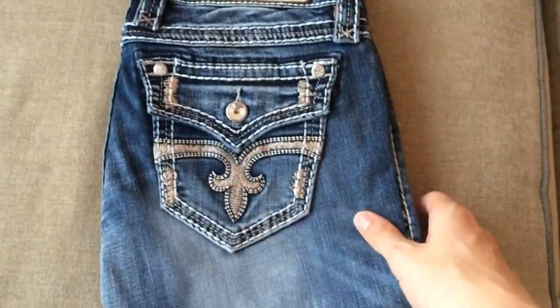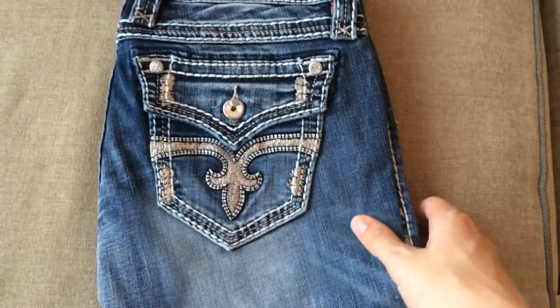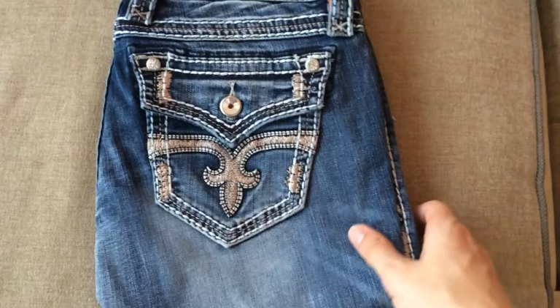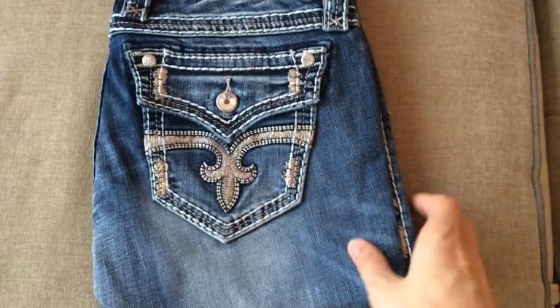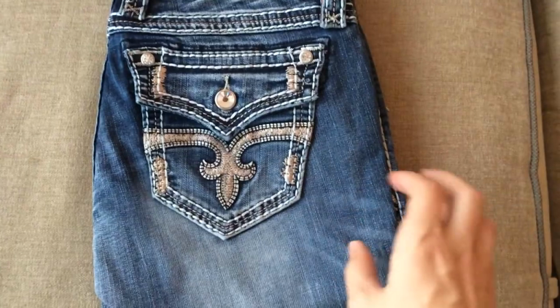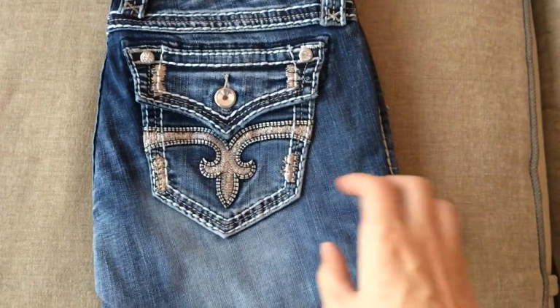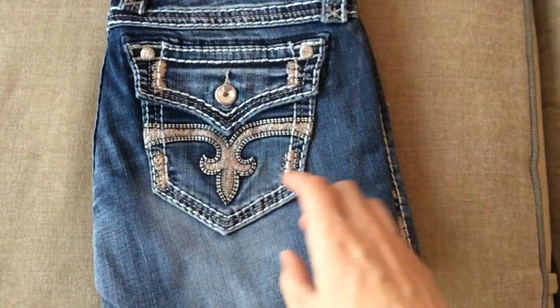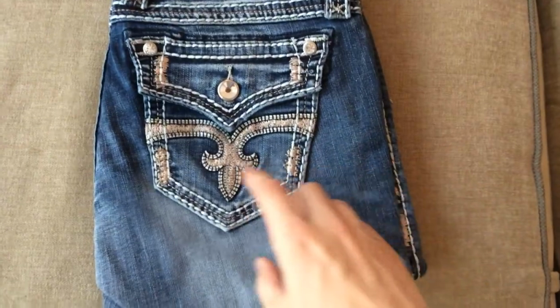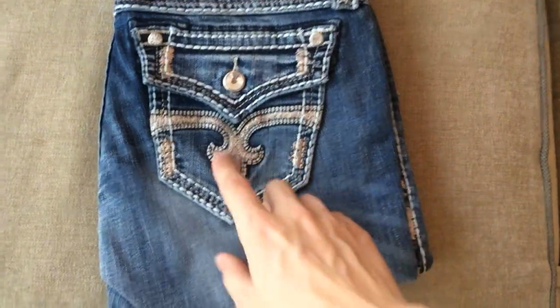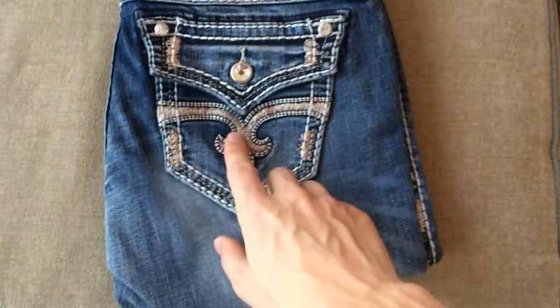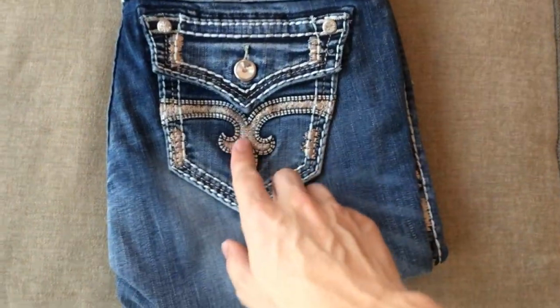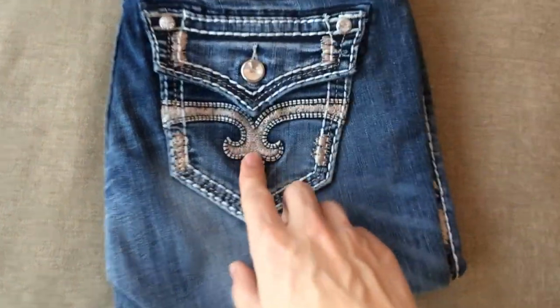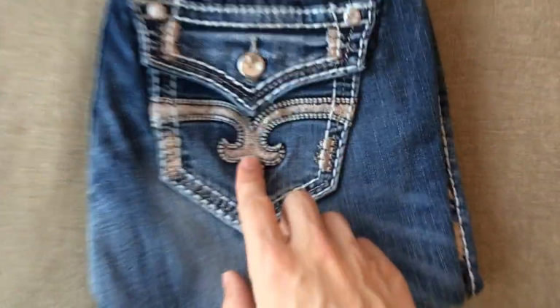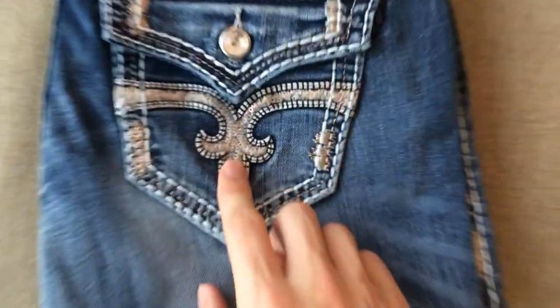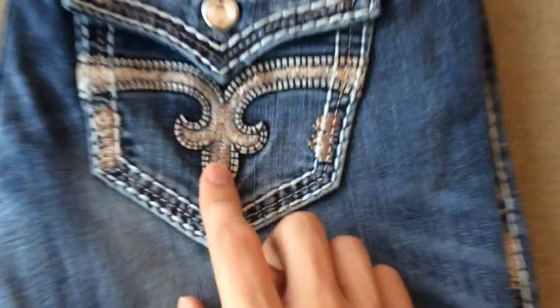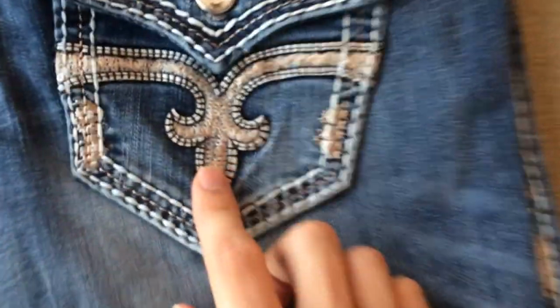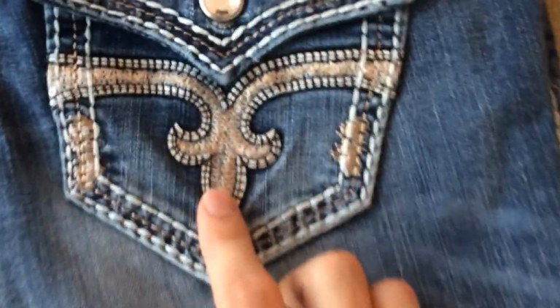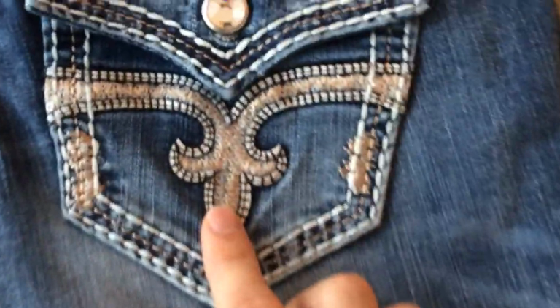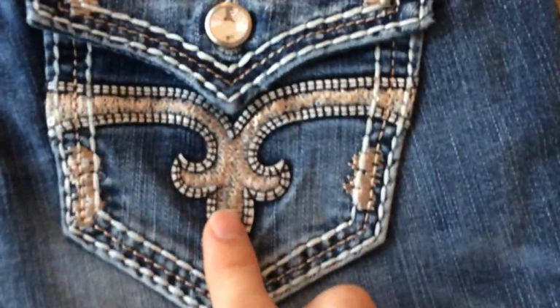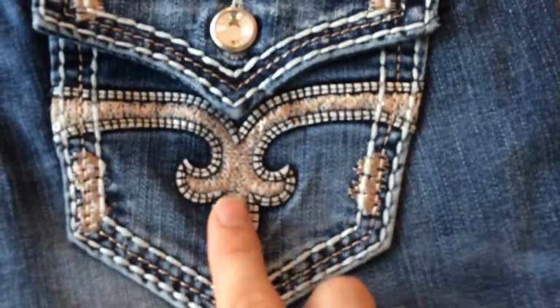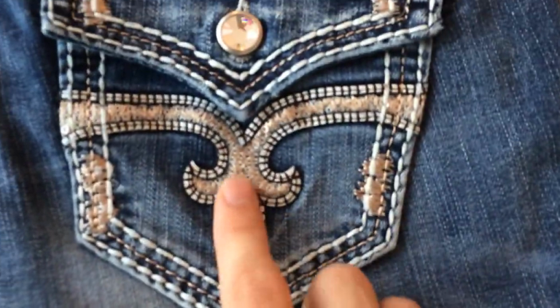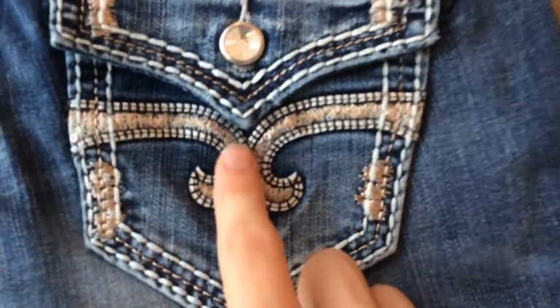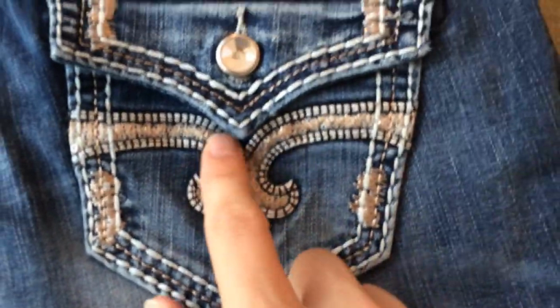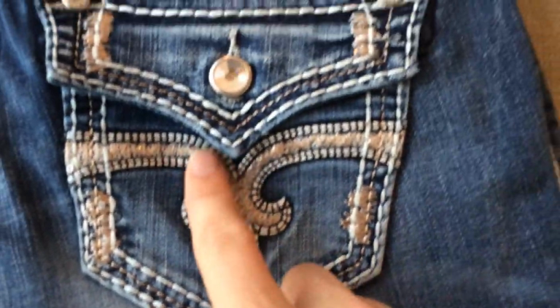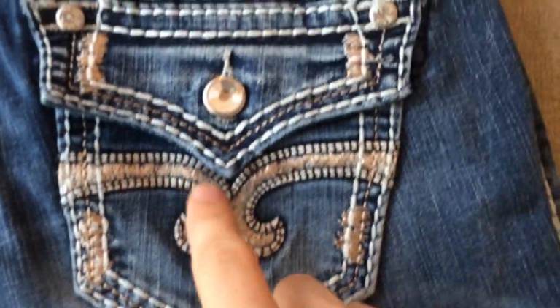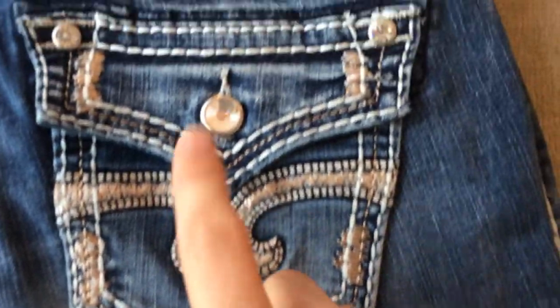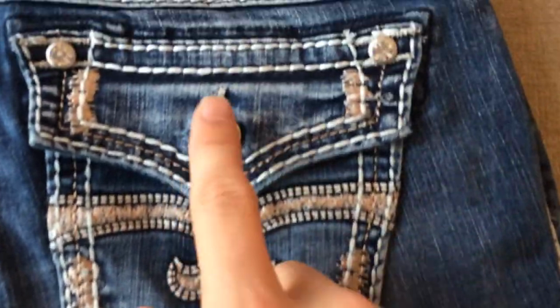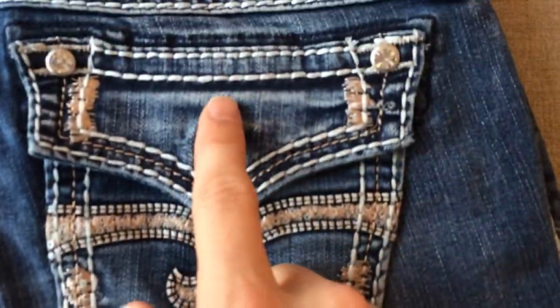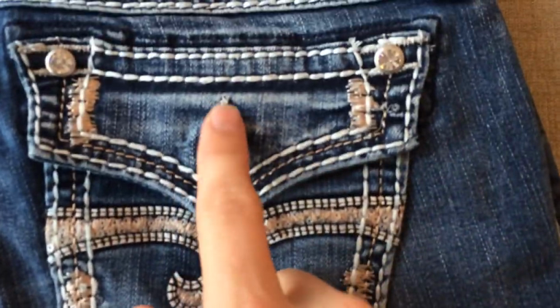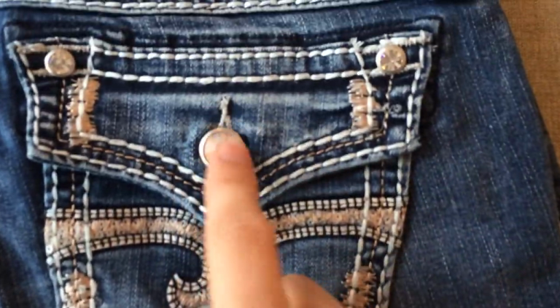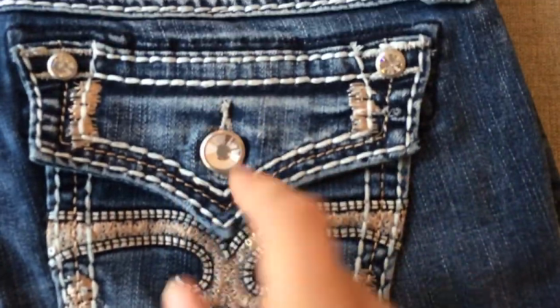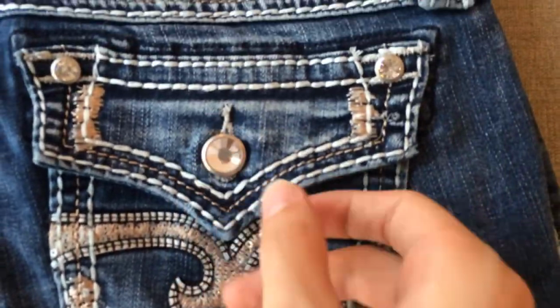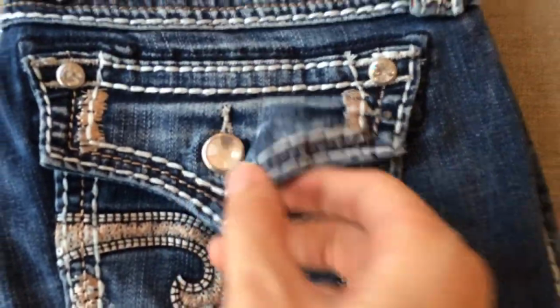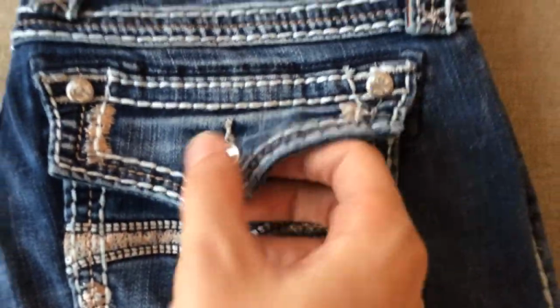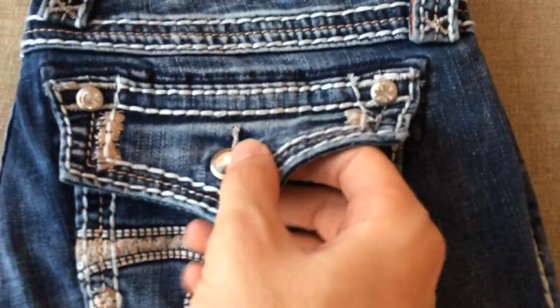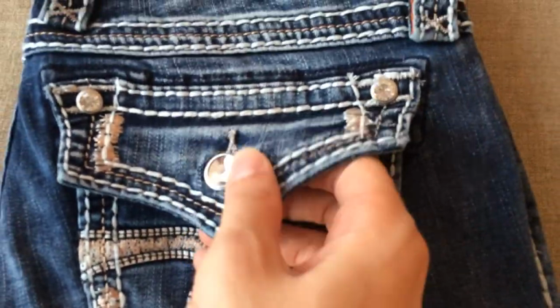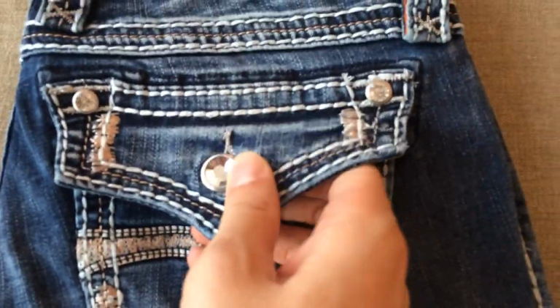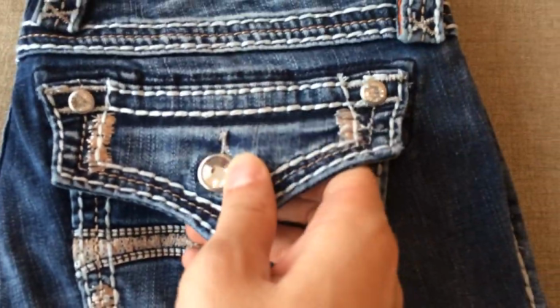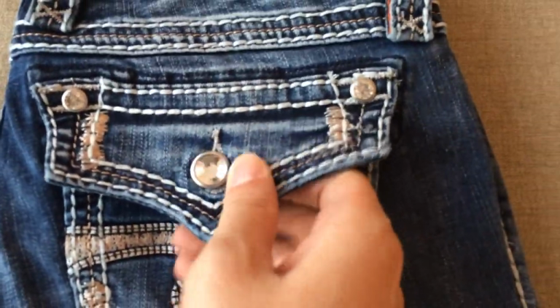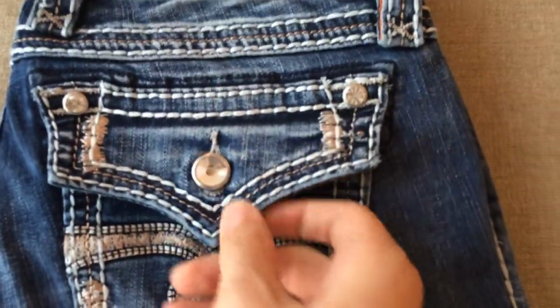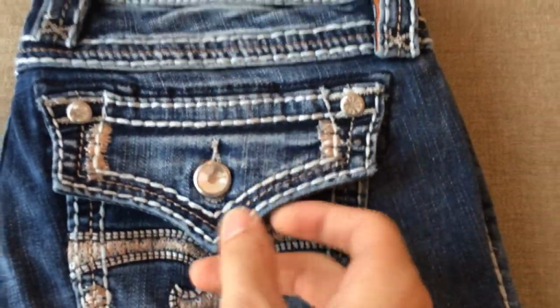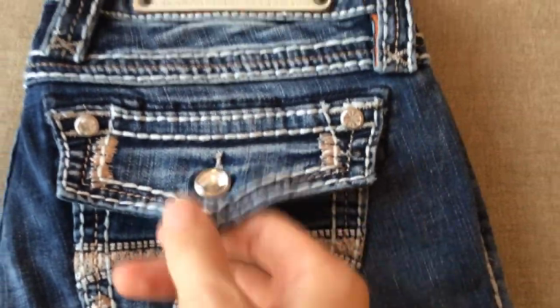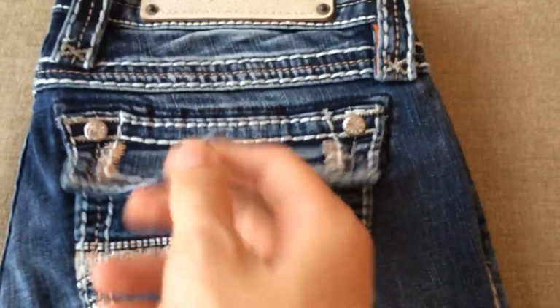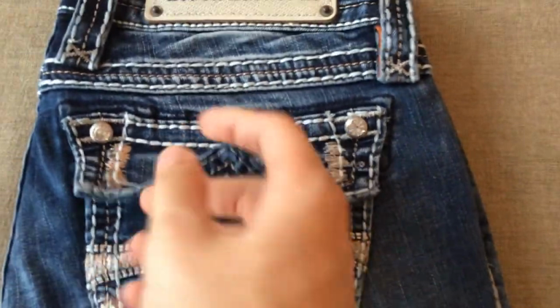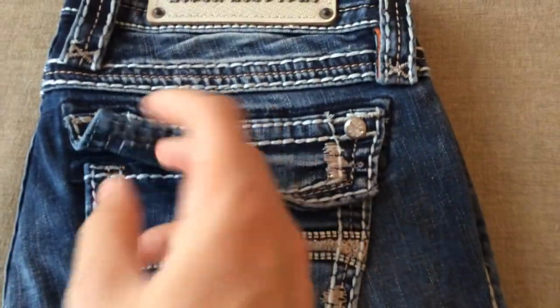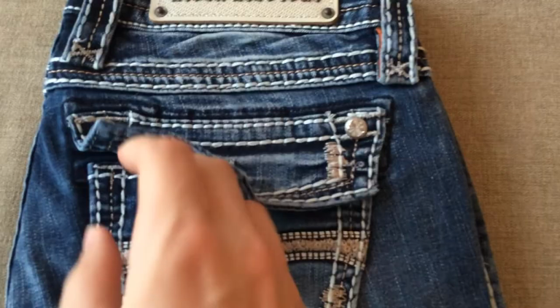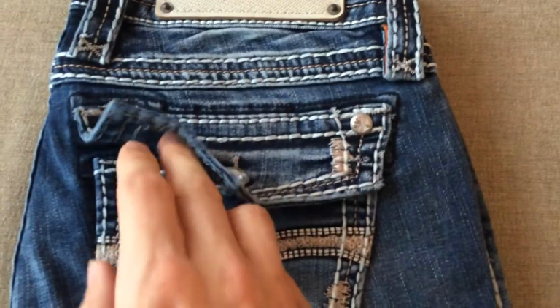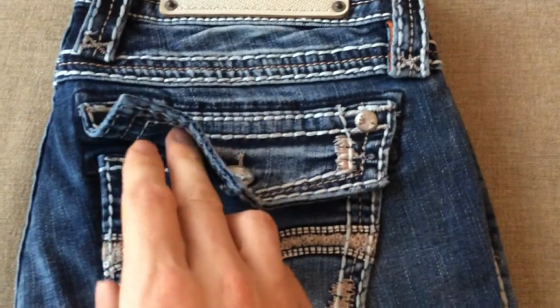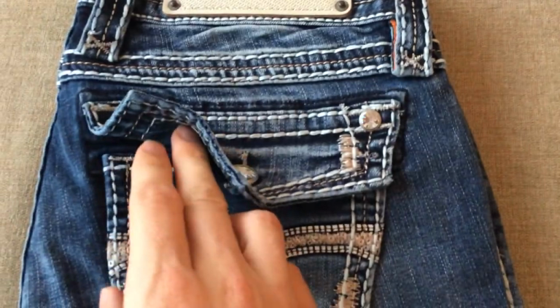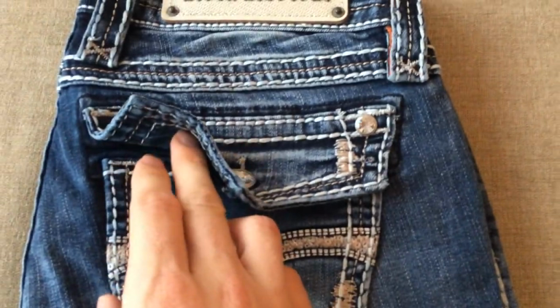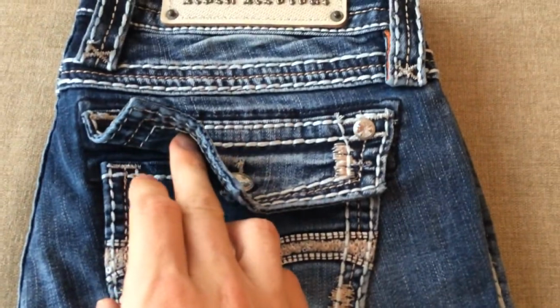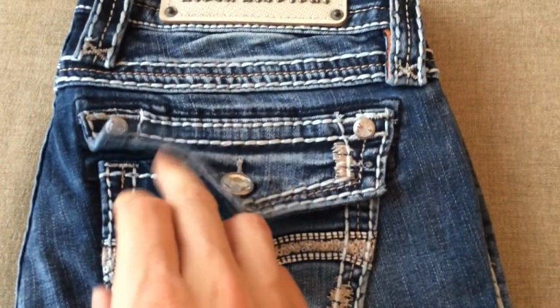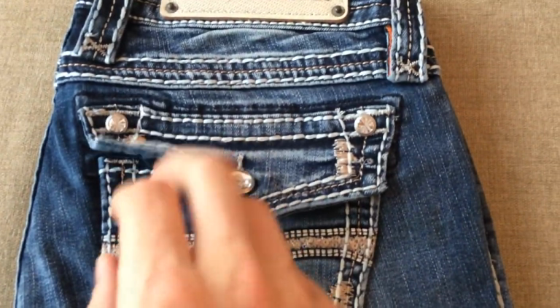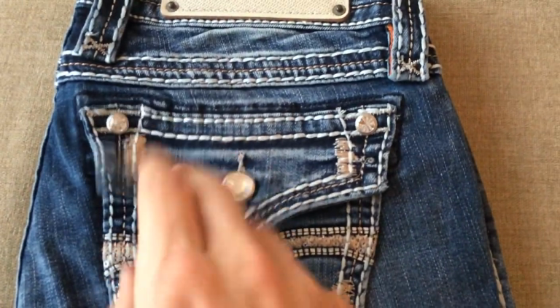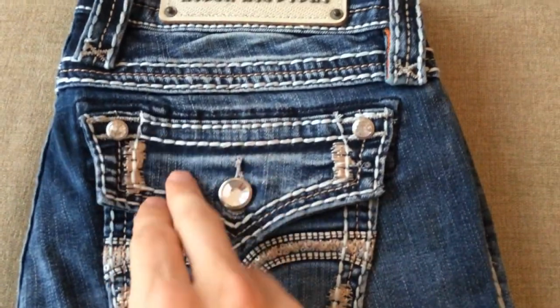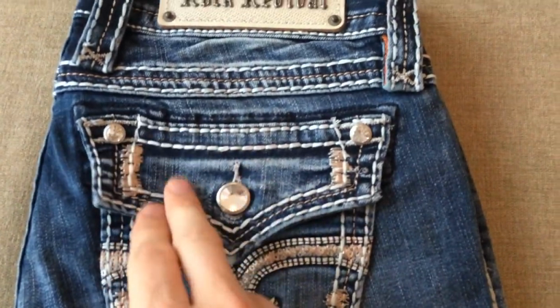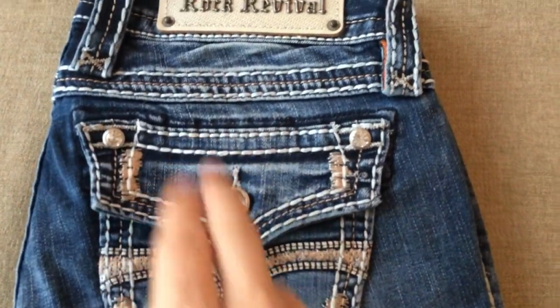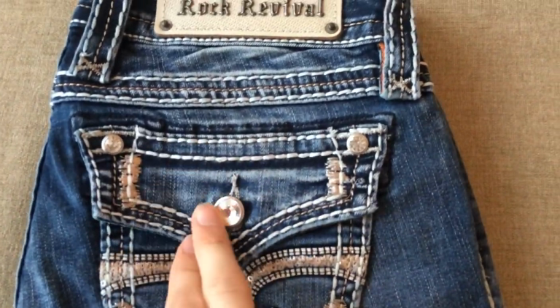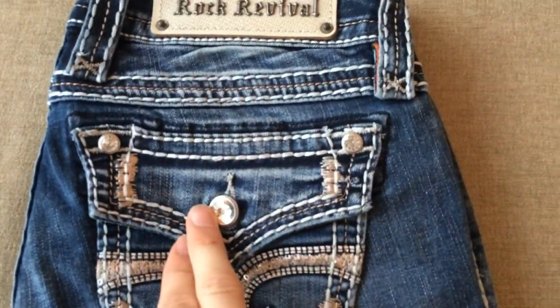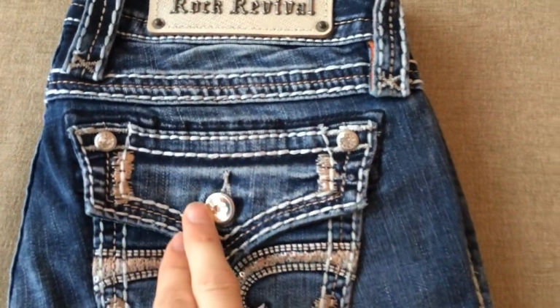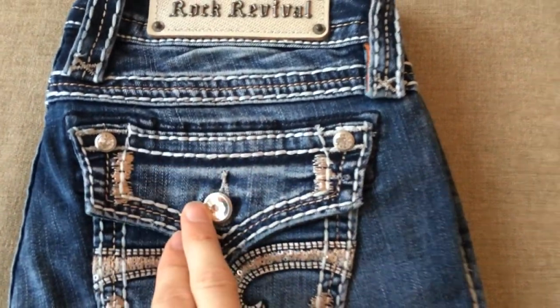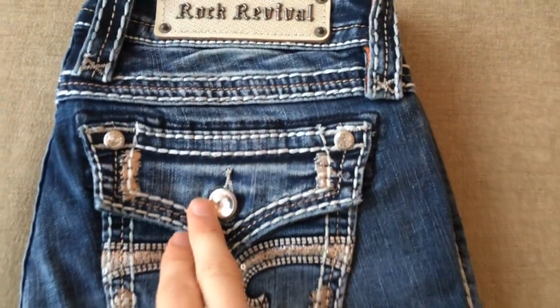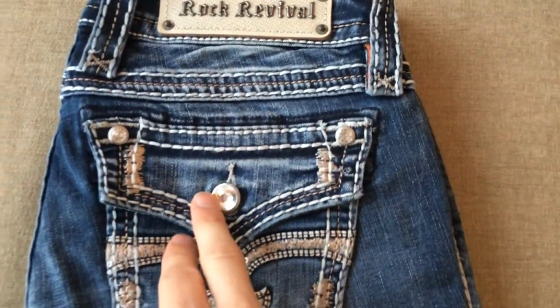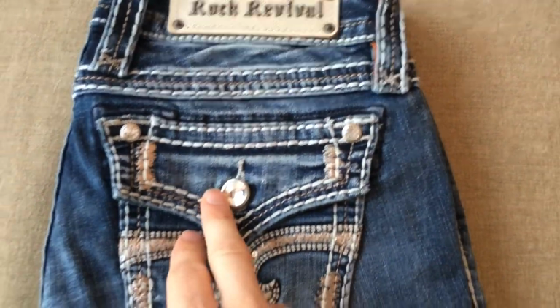These are a fantastic pair of jeans. You can see the gem in the flap. This is a real flap — it's not a faux flap.